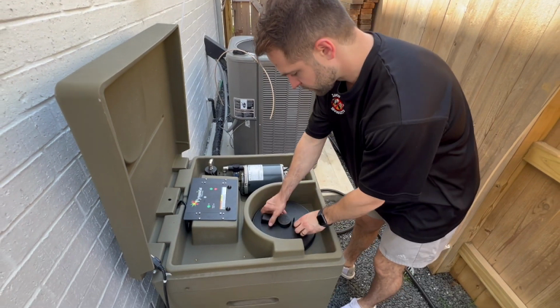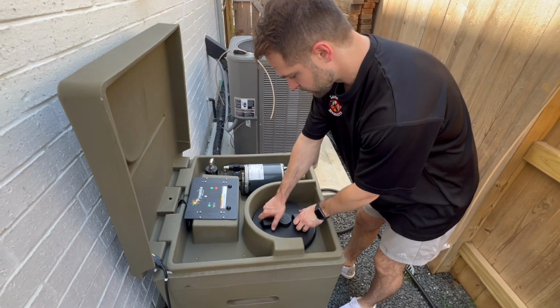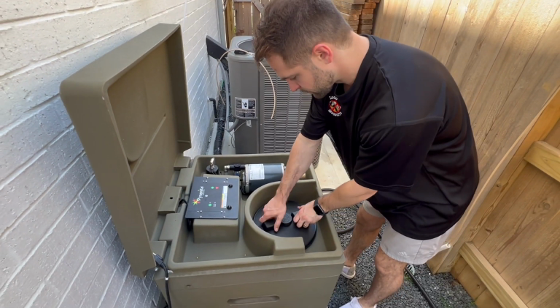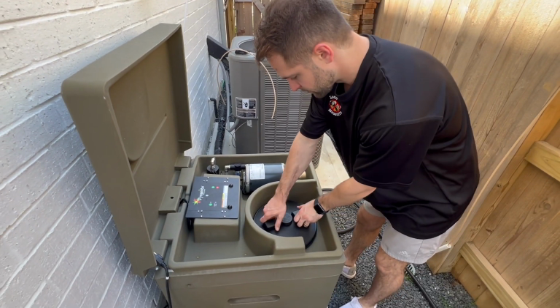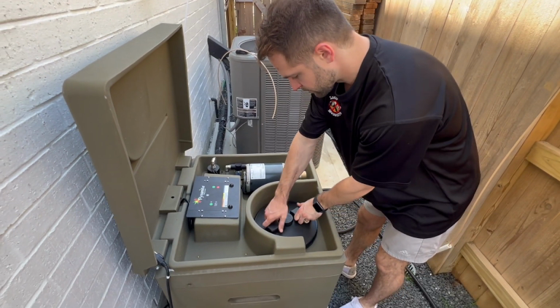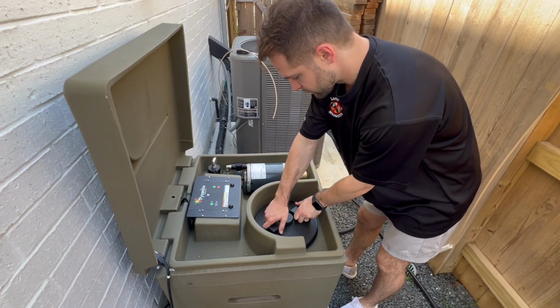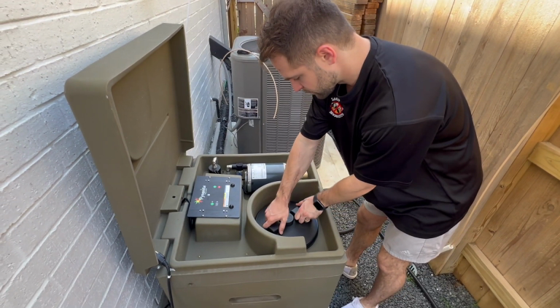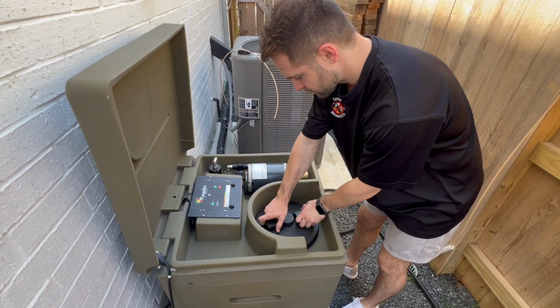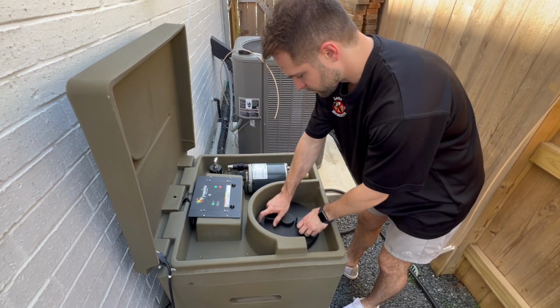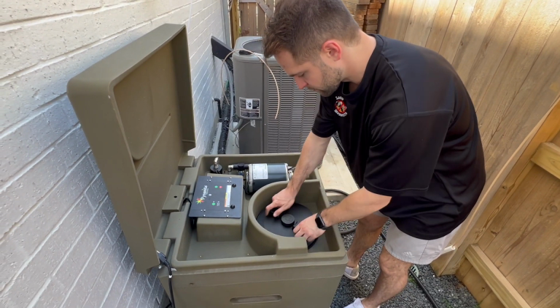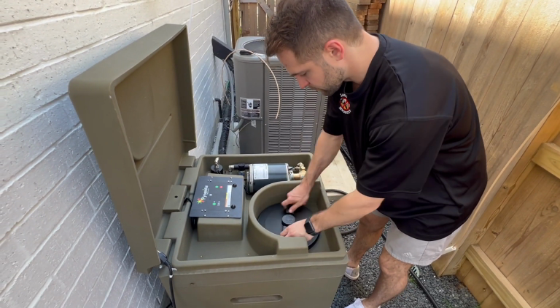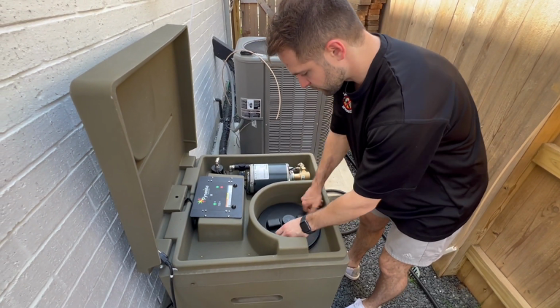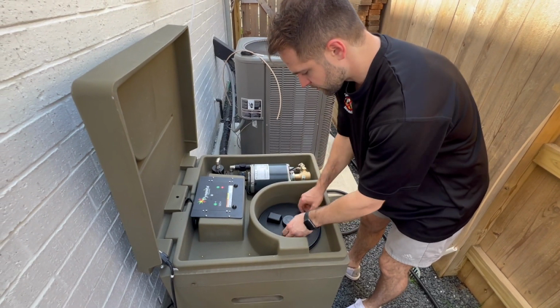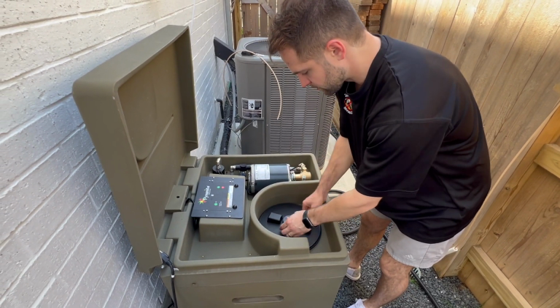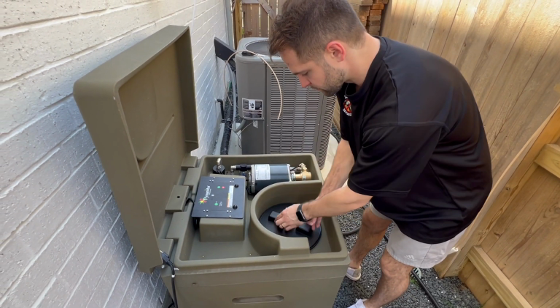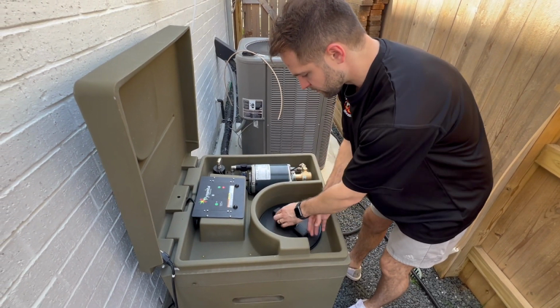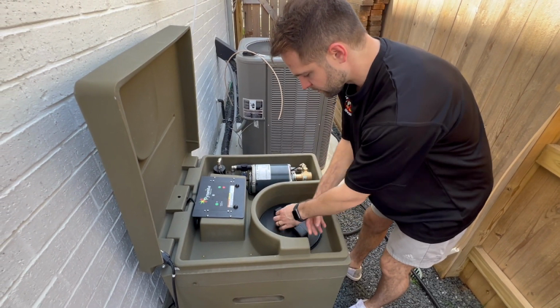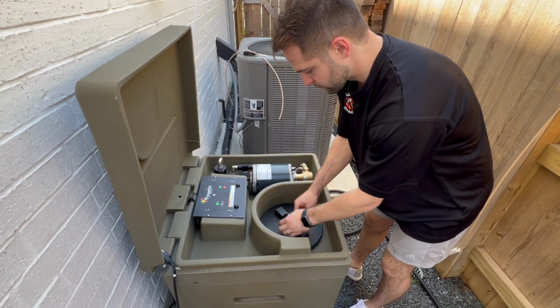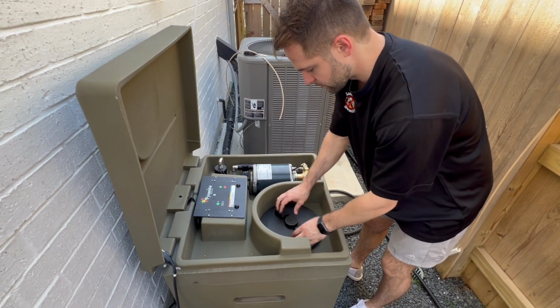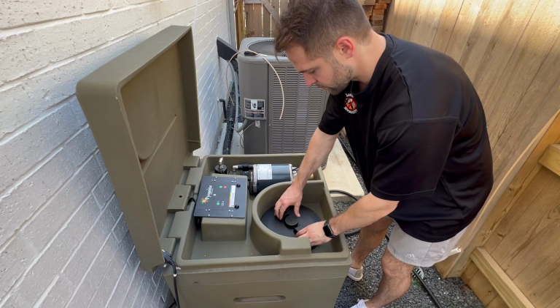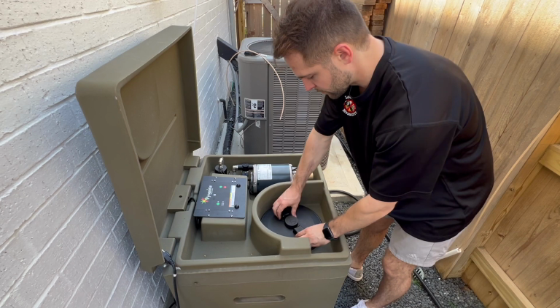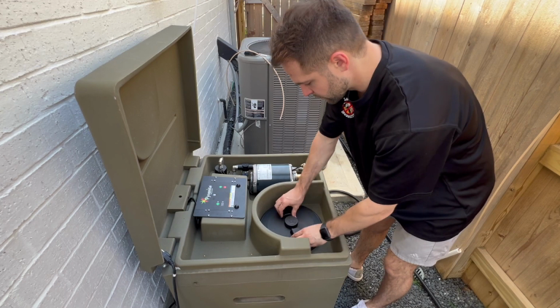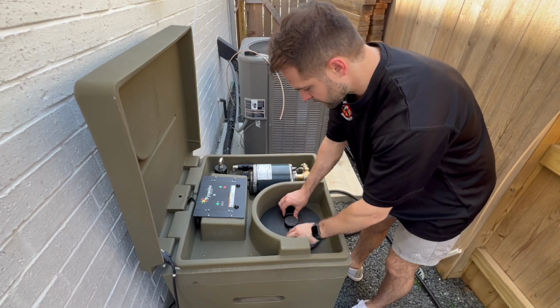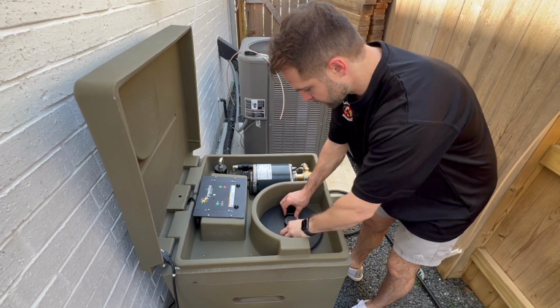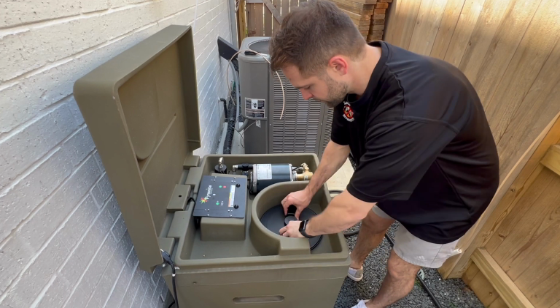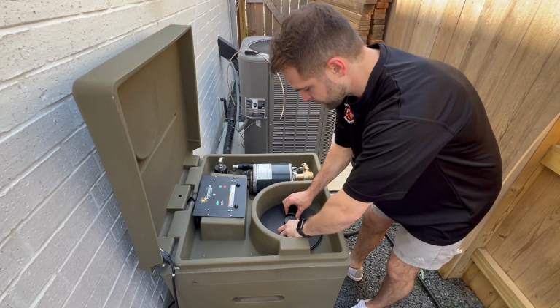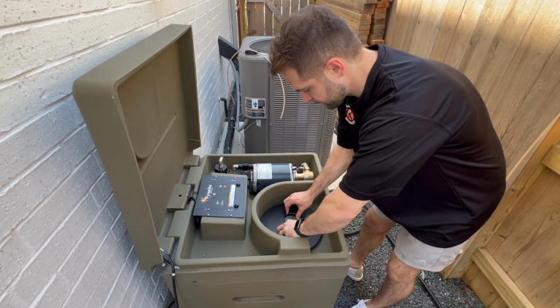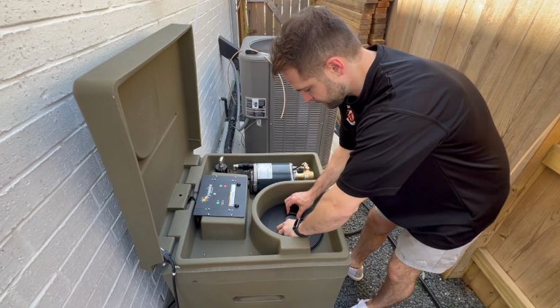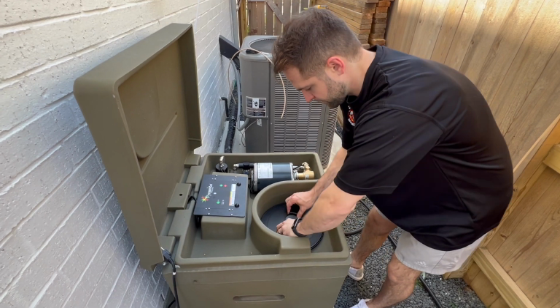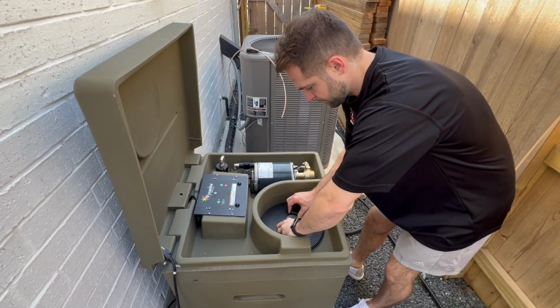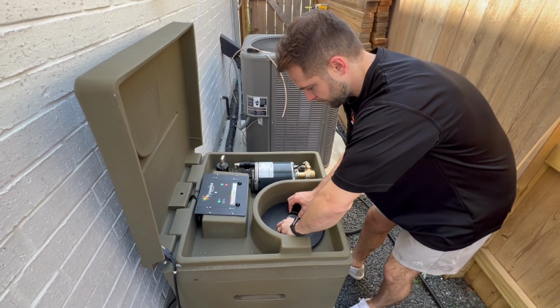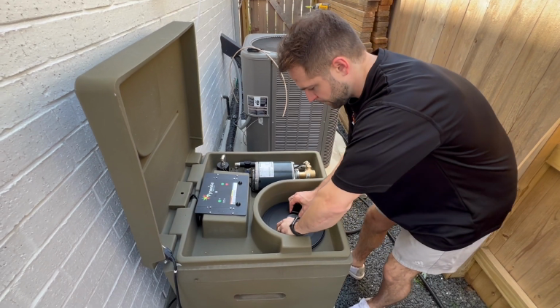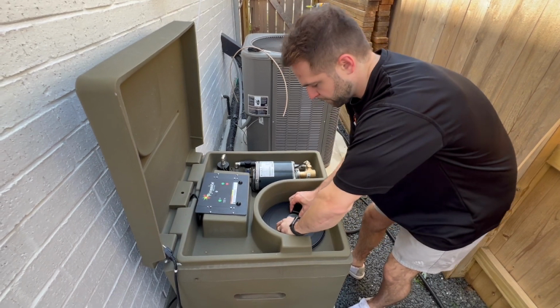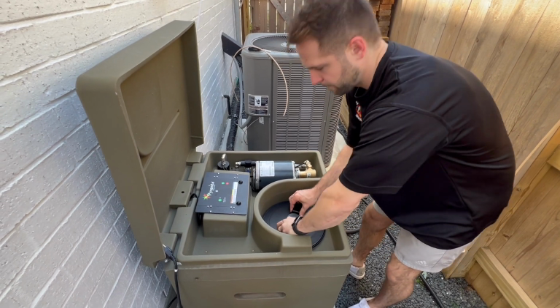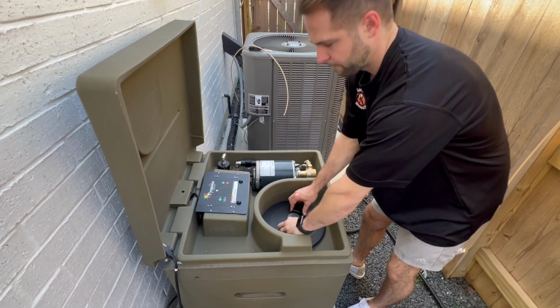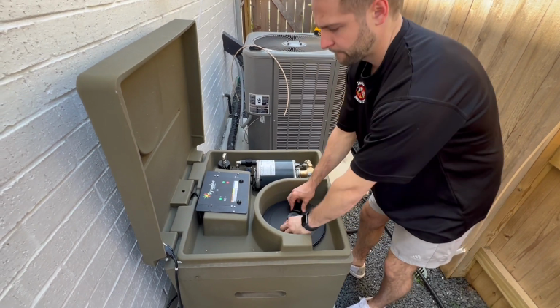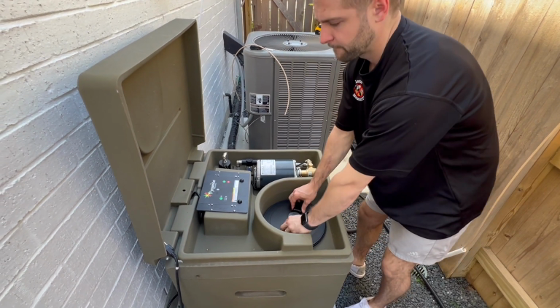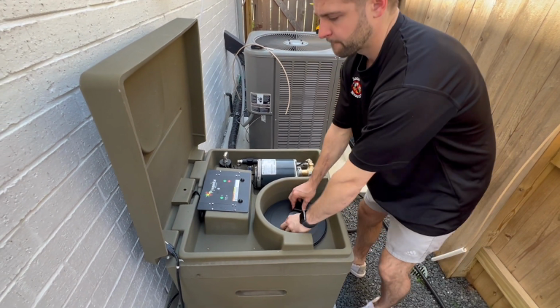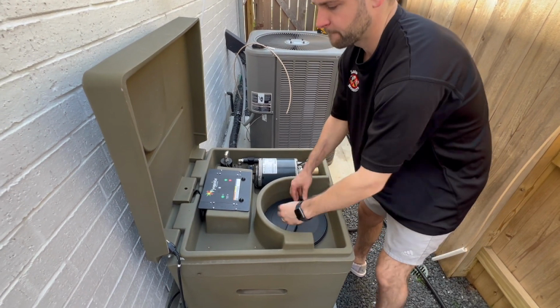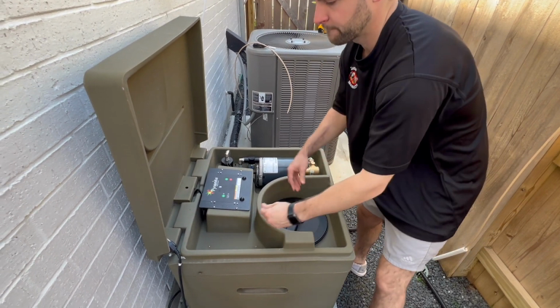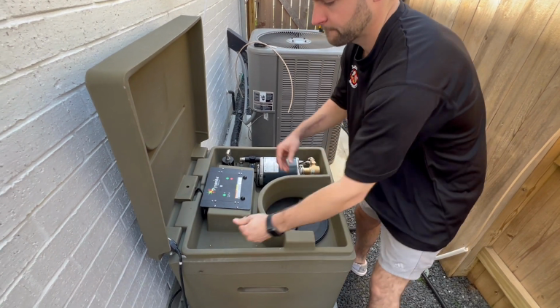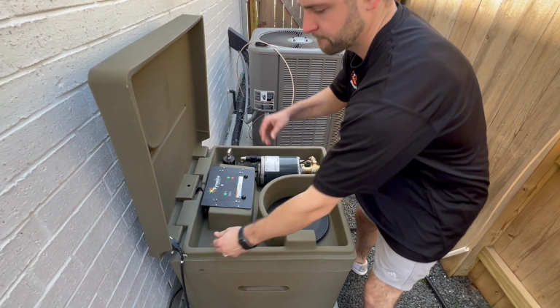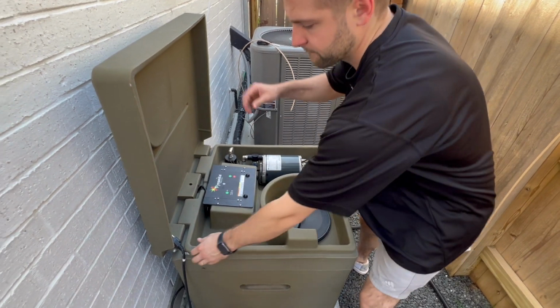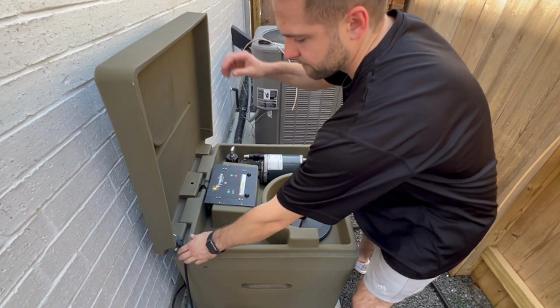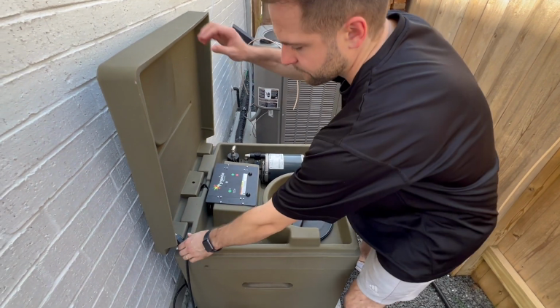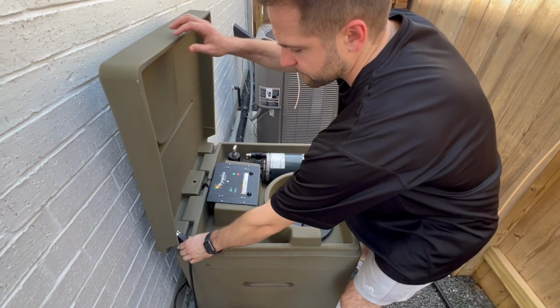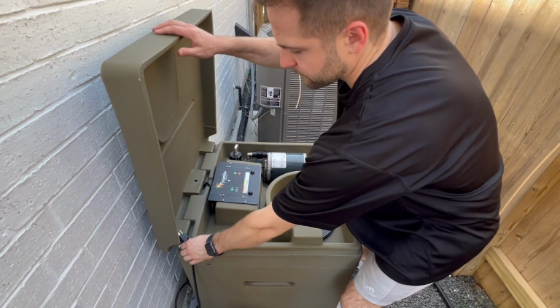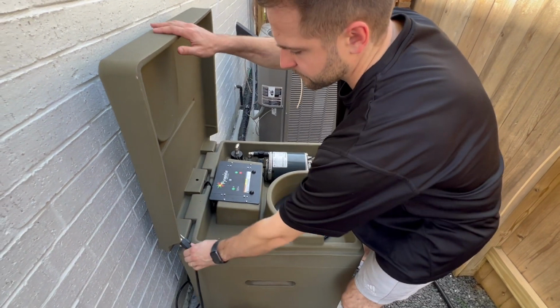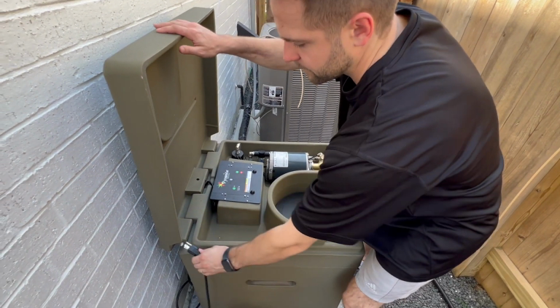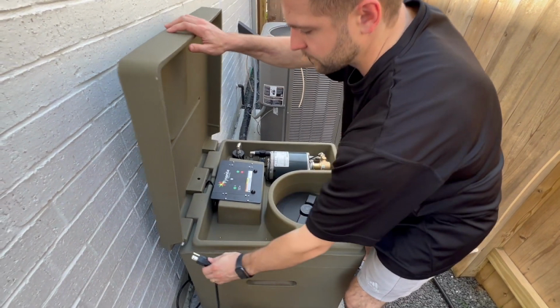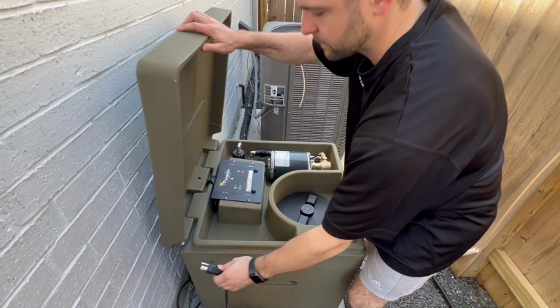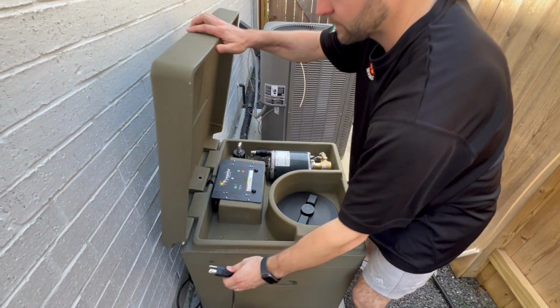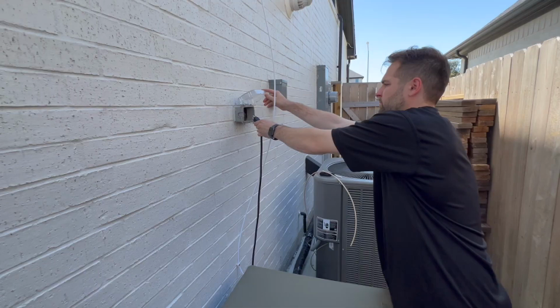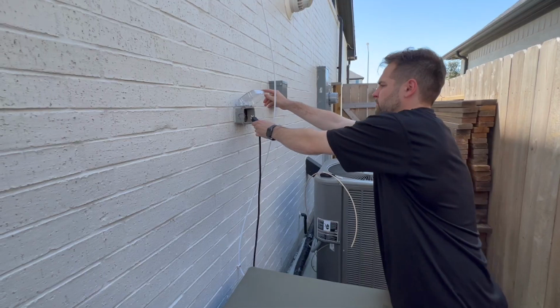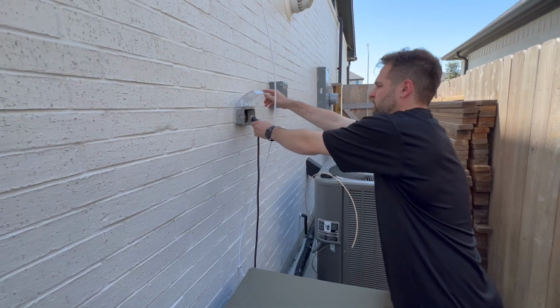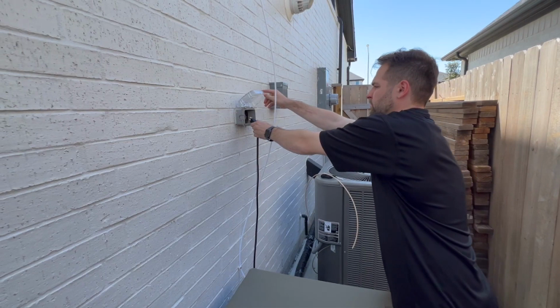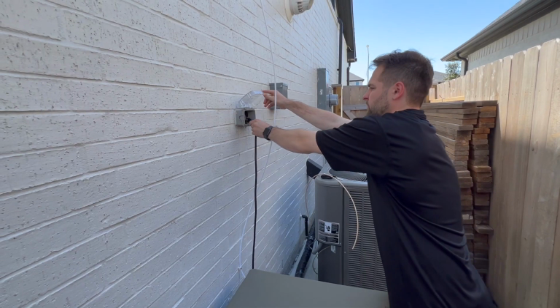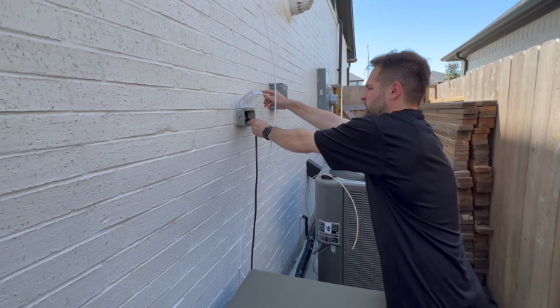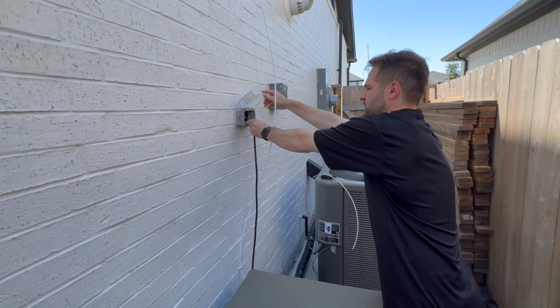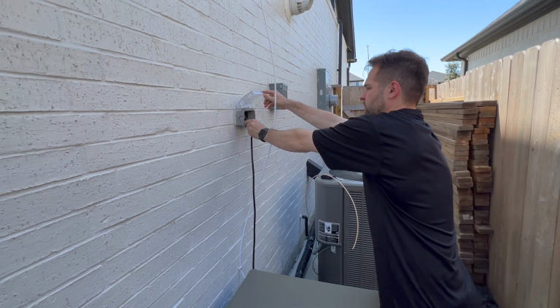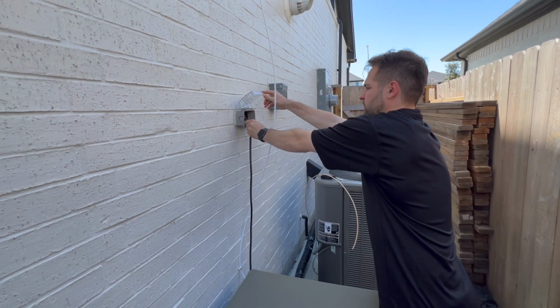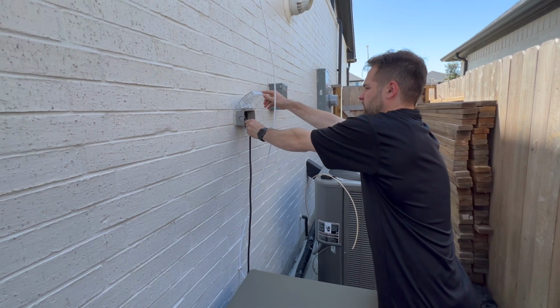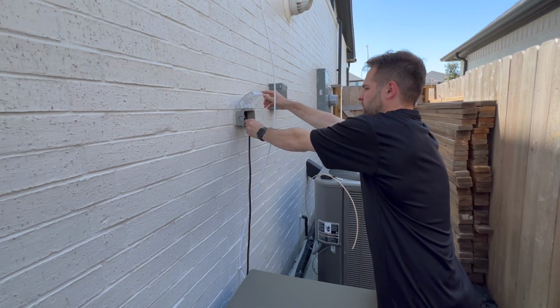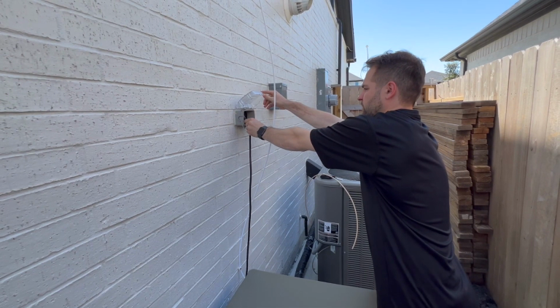Replace the manway cover. Never operate the system with the manway cover open. Plug the system in.